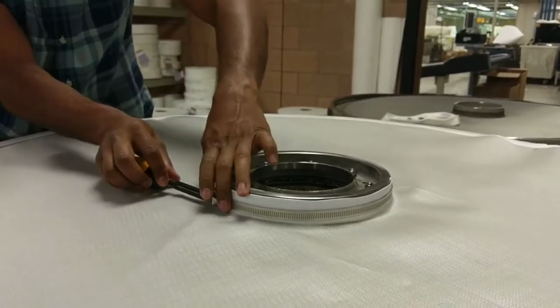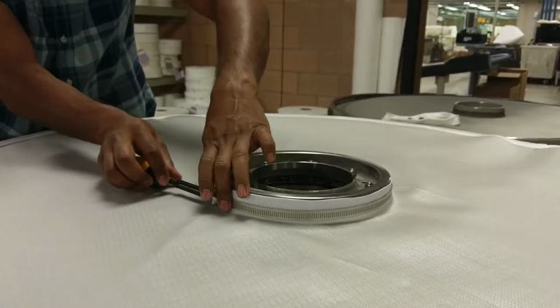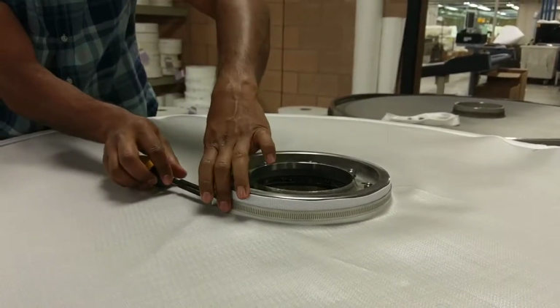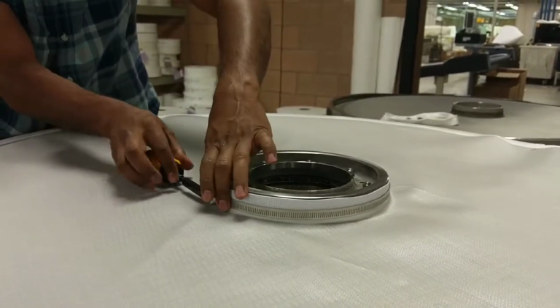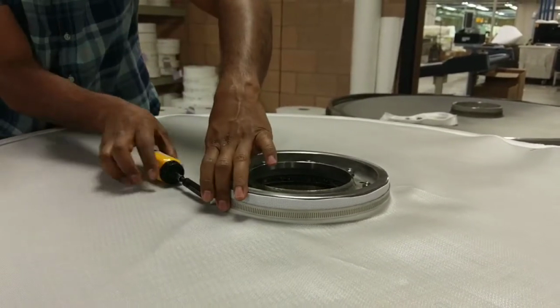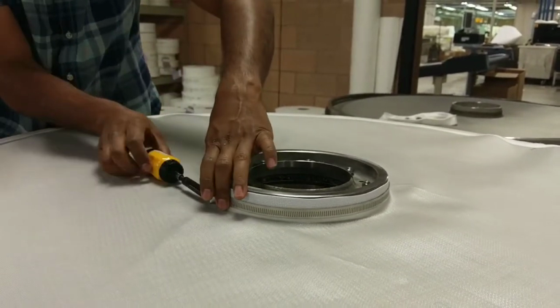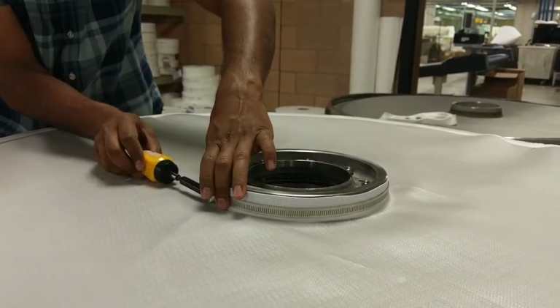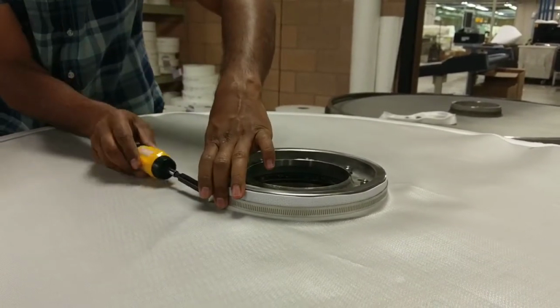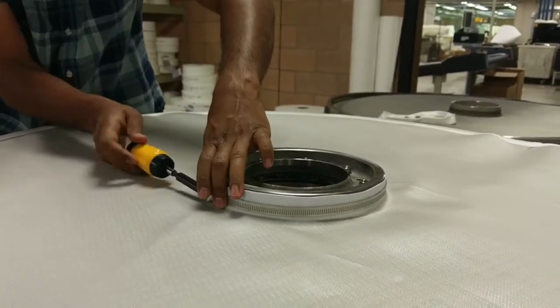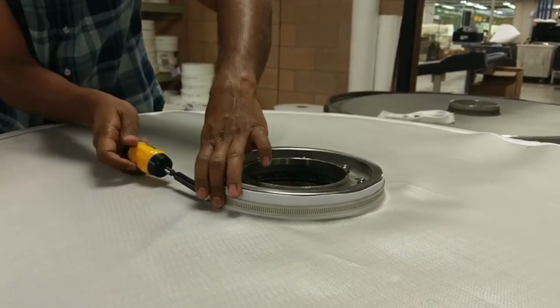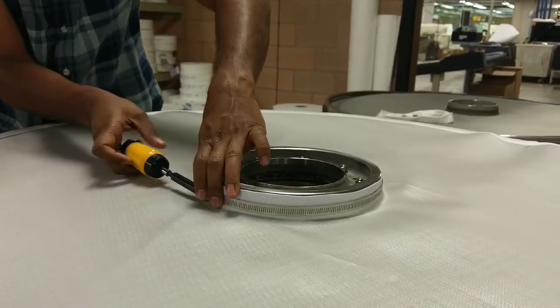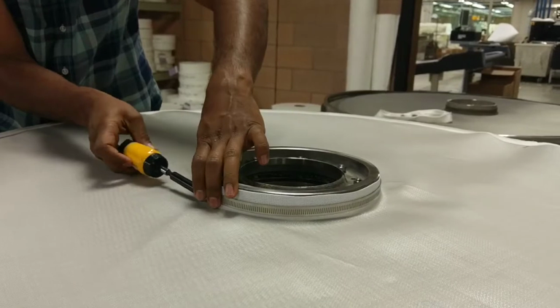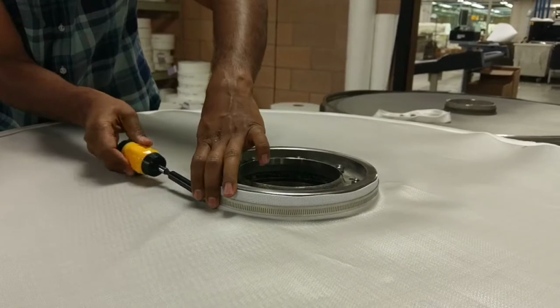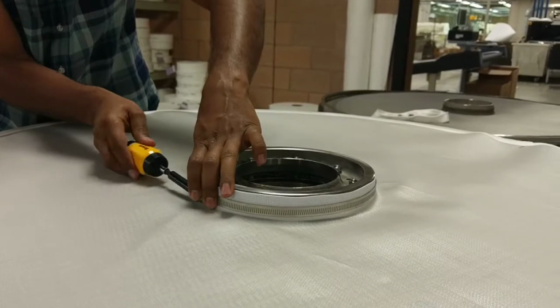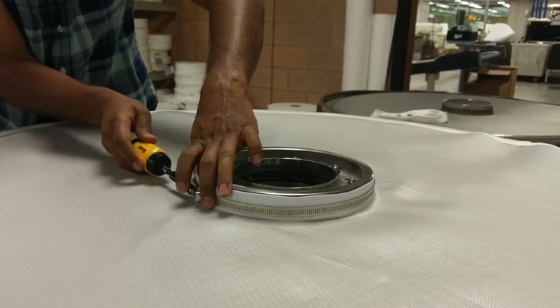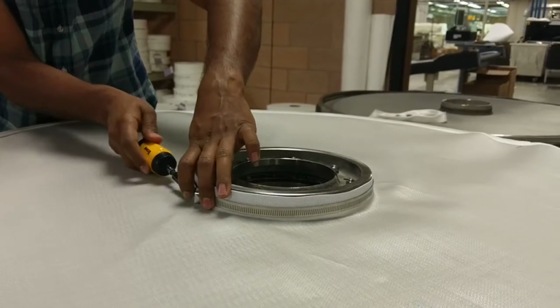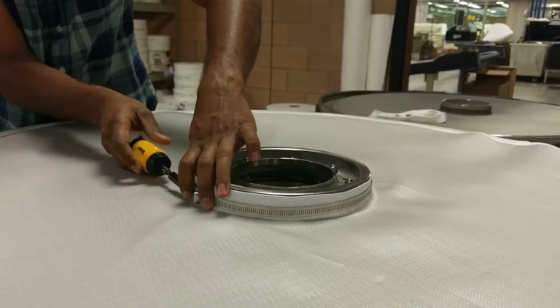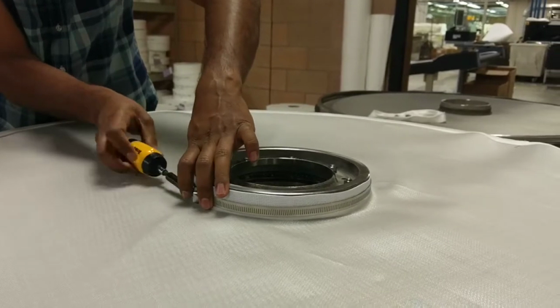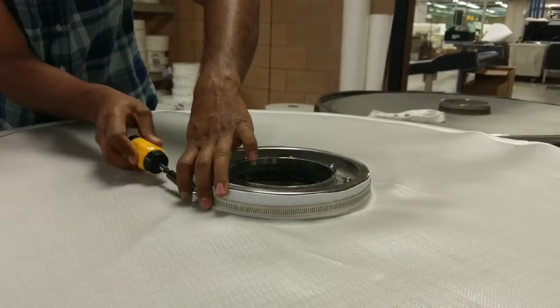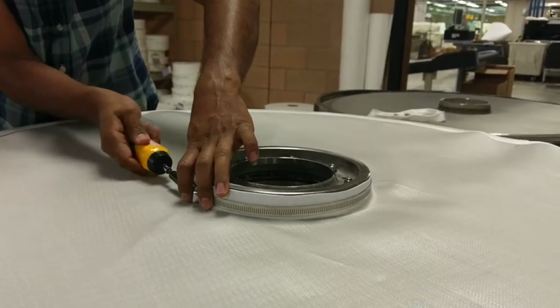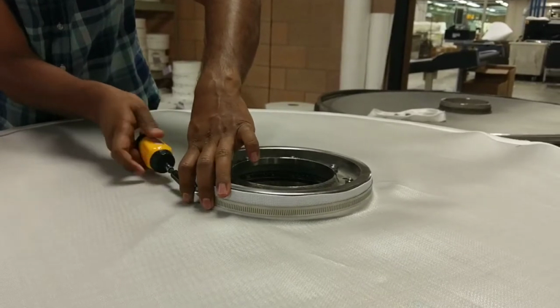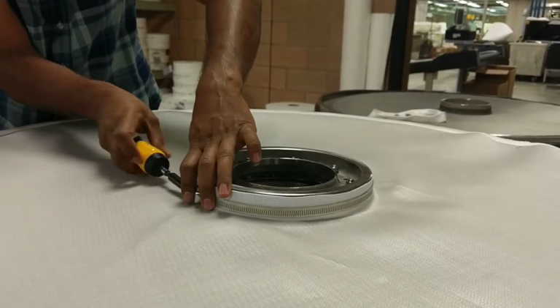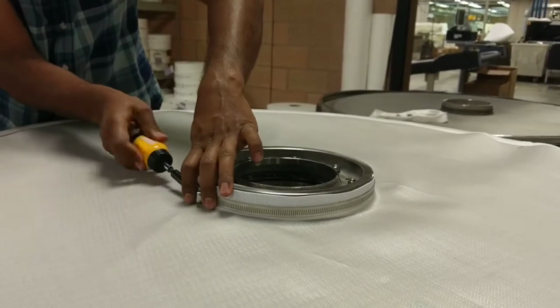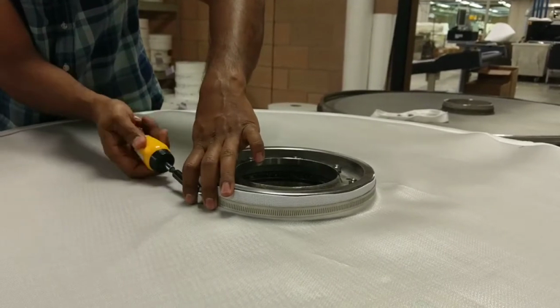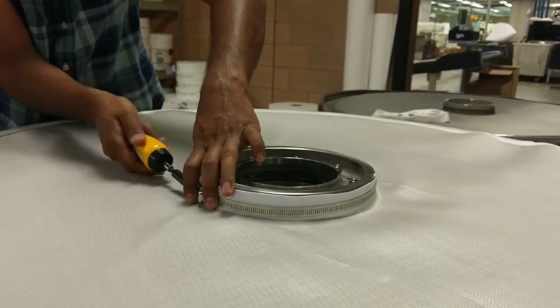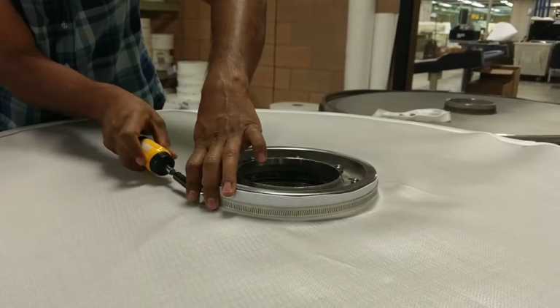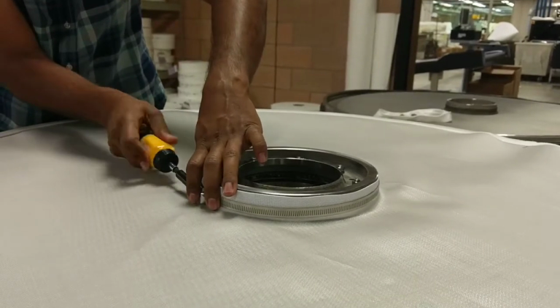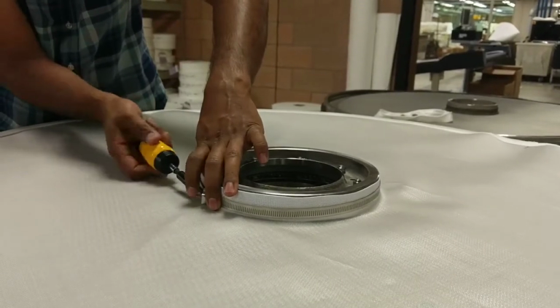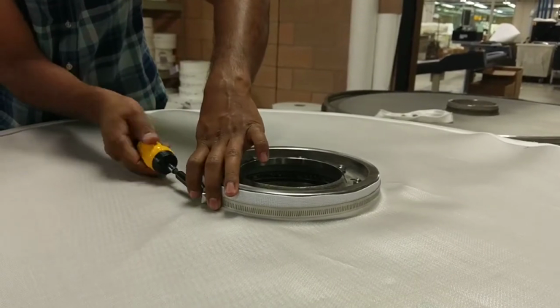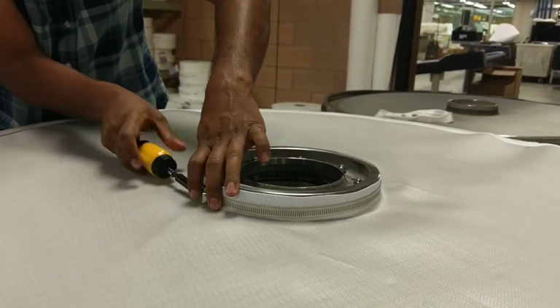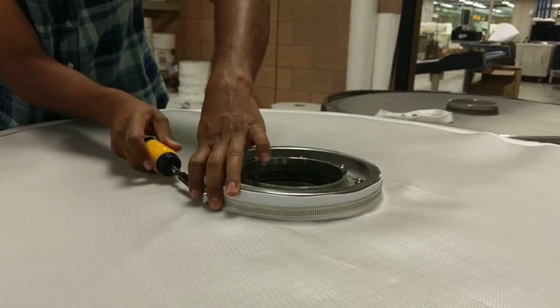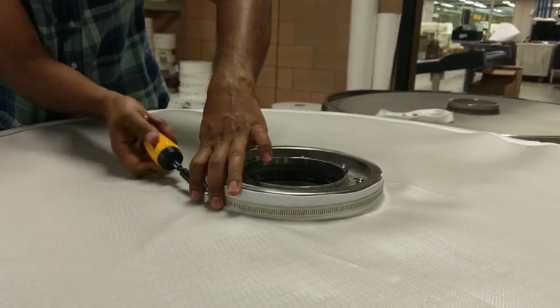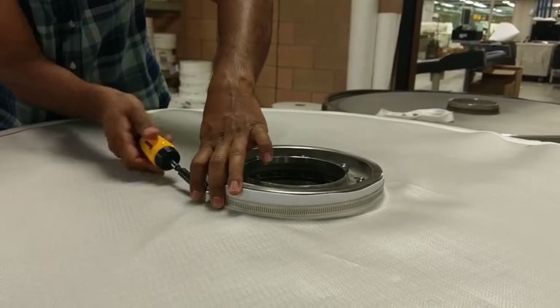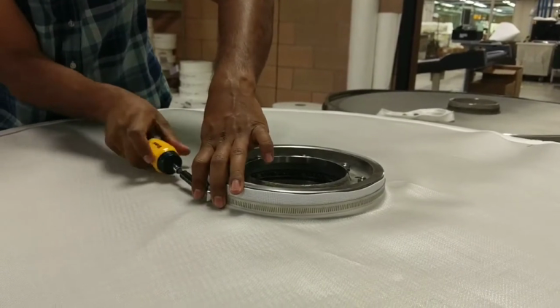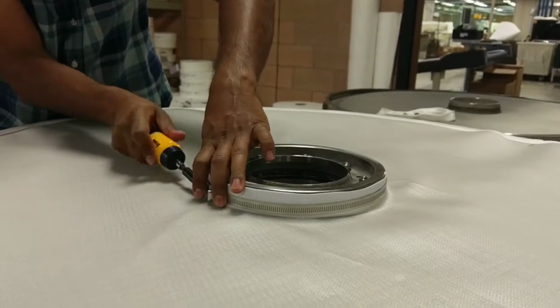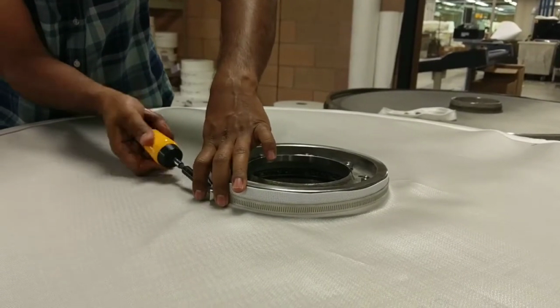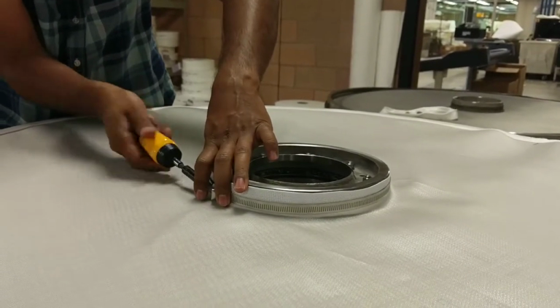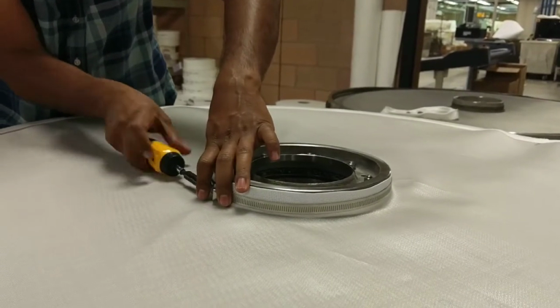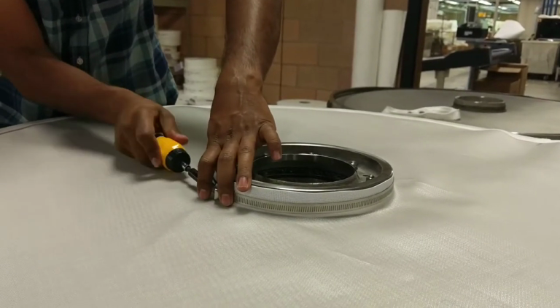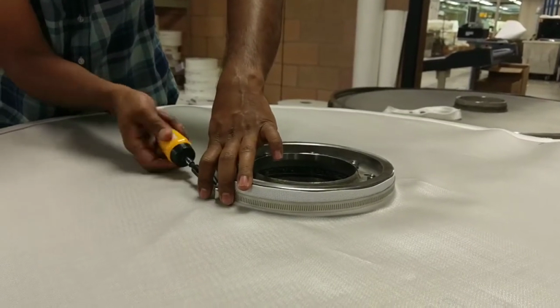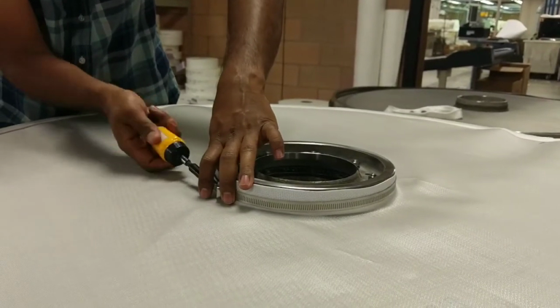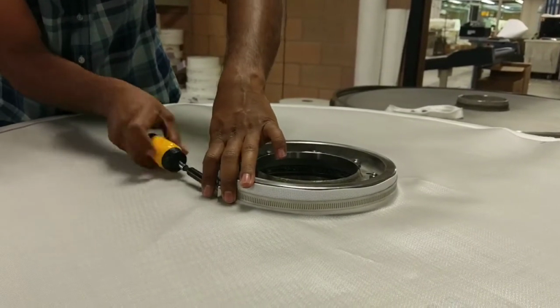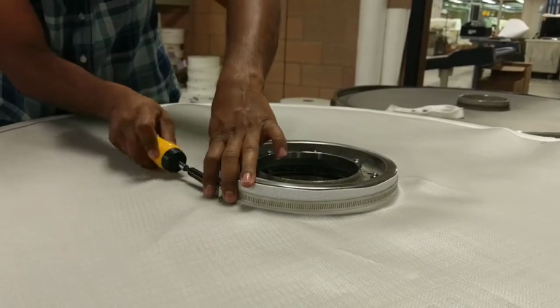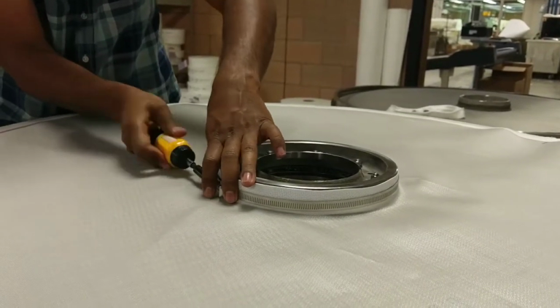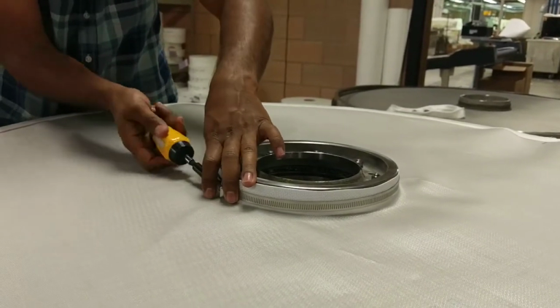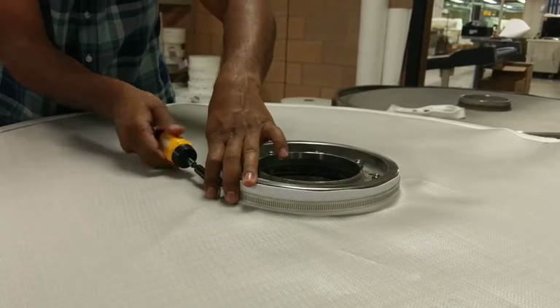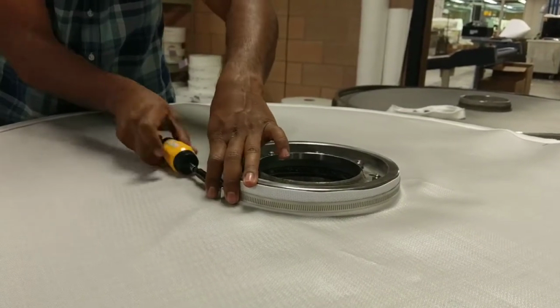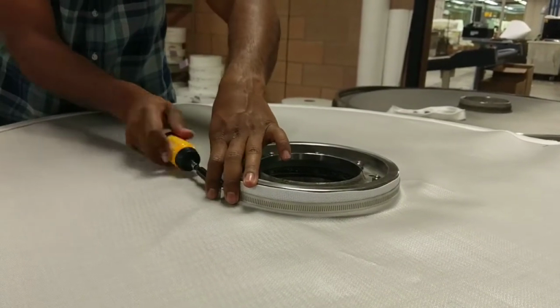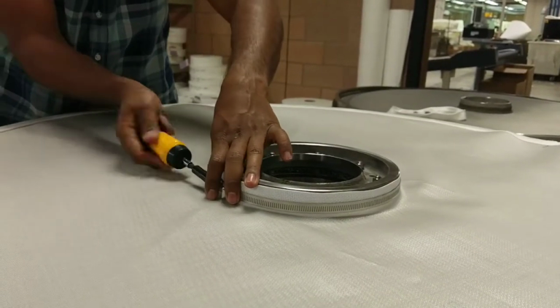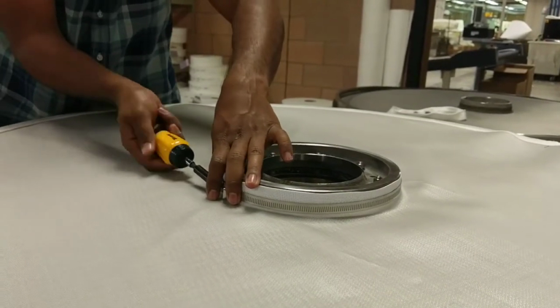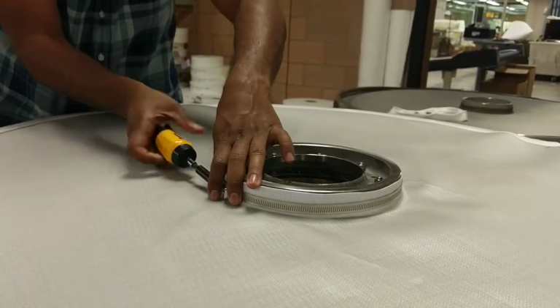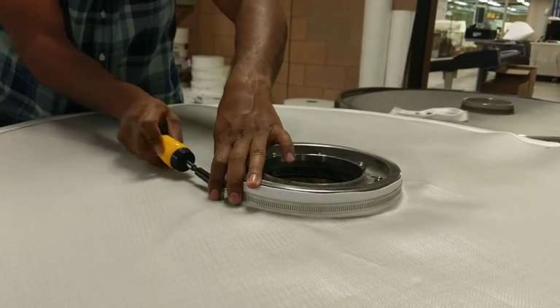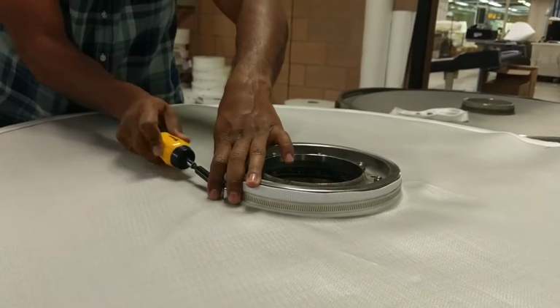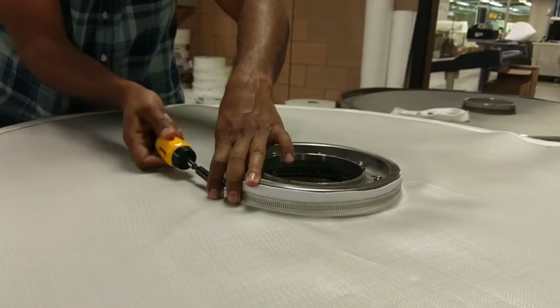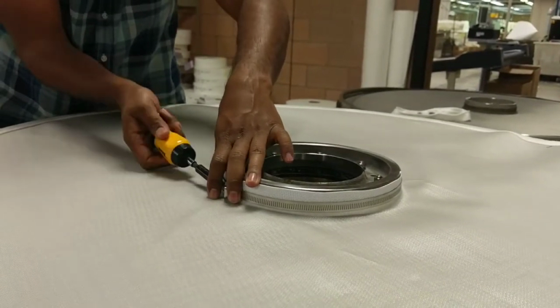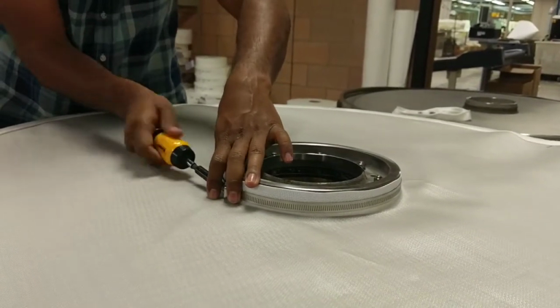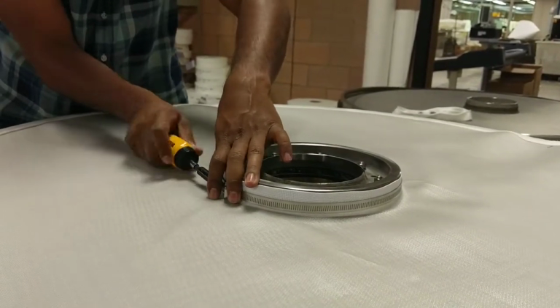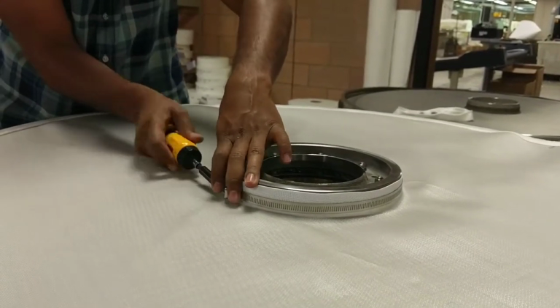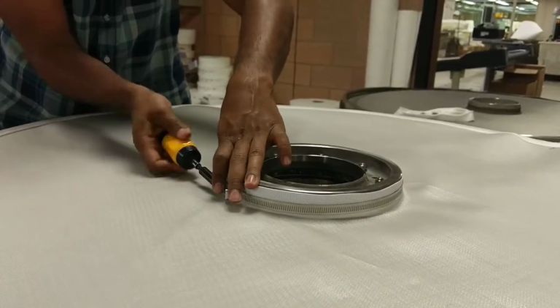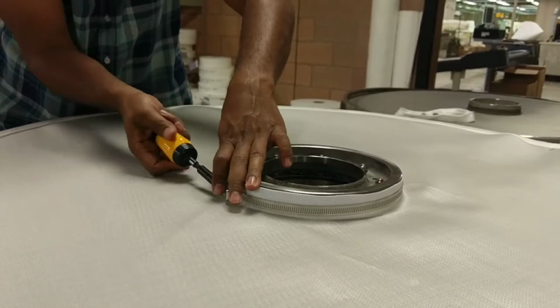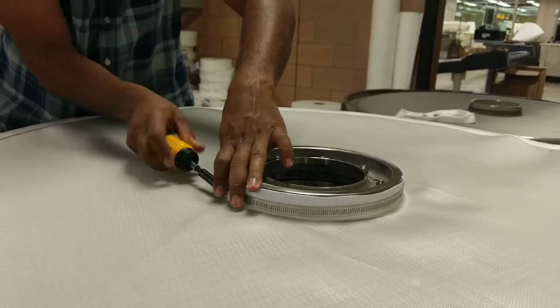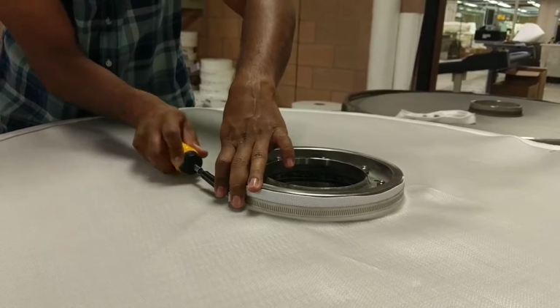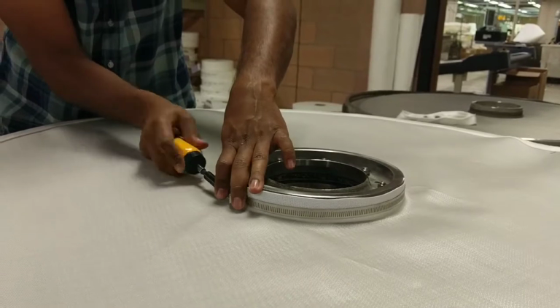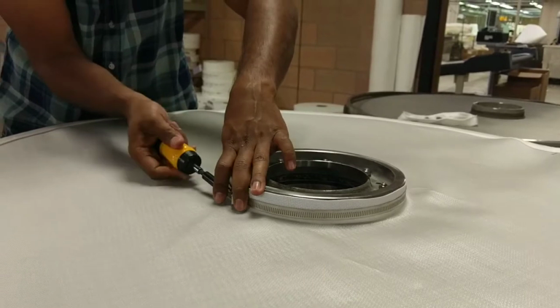Be sure to use a nut driver, not a screwdriver, to prevent damage to the filter cloth if there is slippage when tightening the clamp.